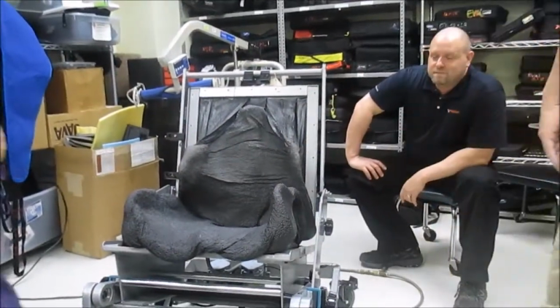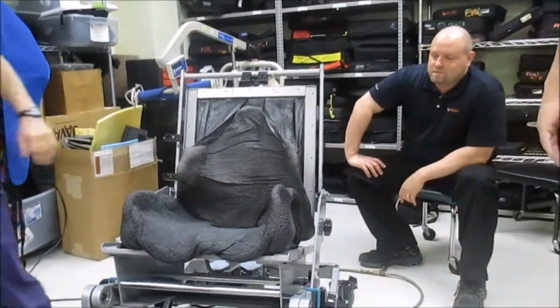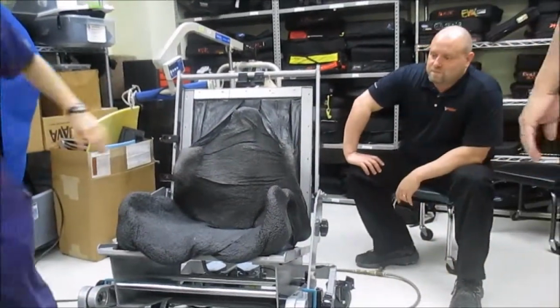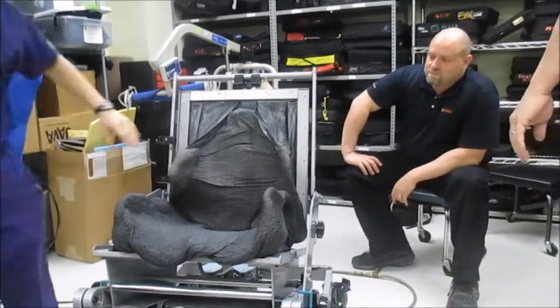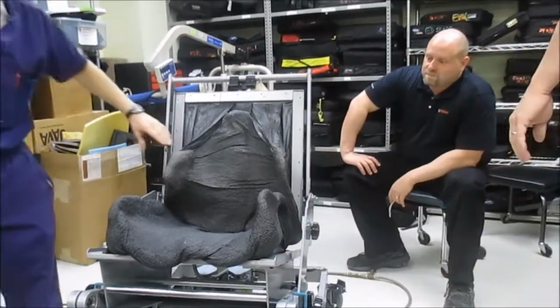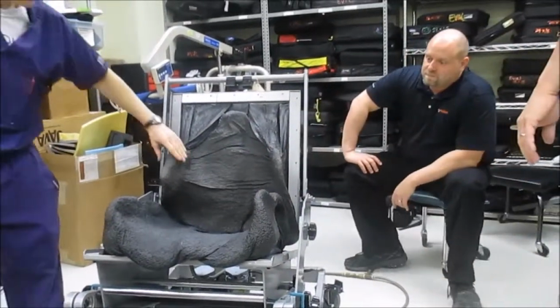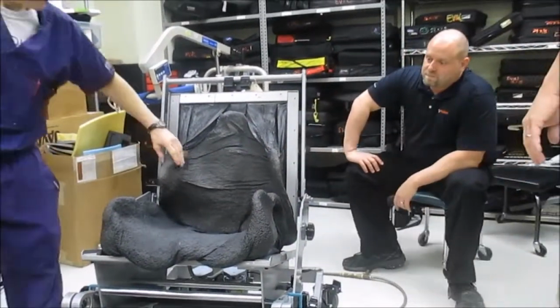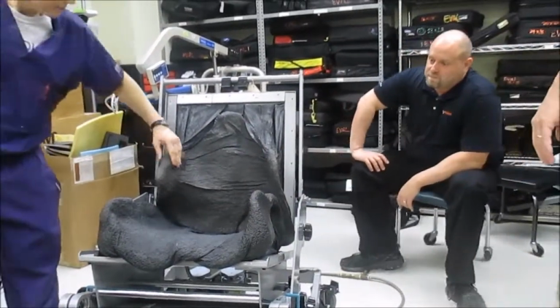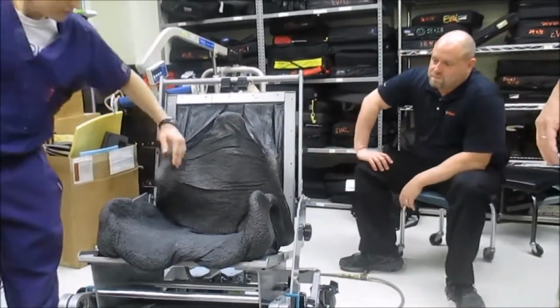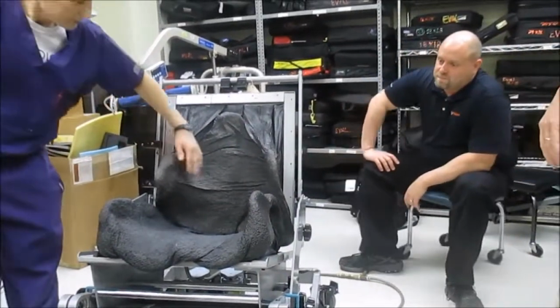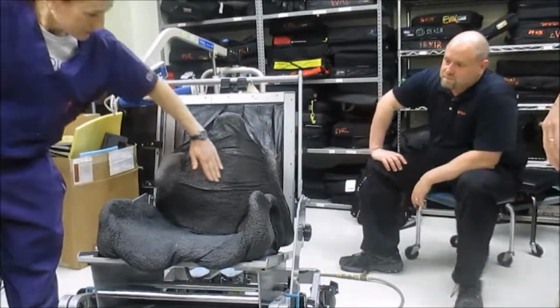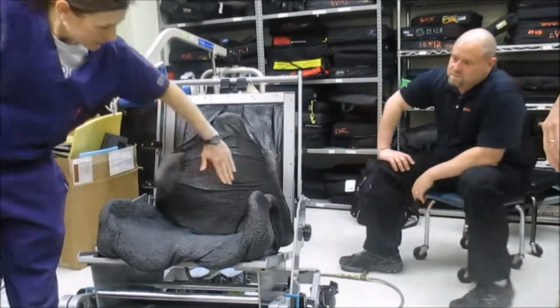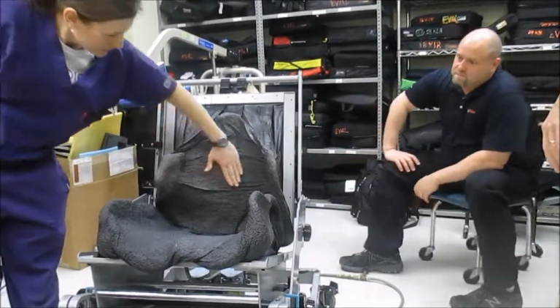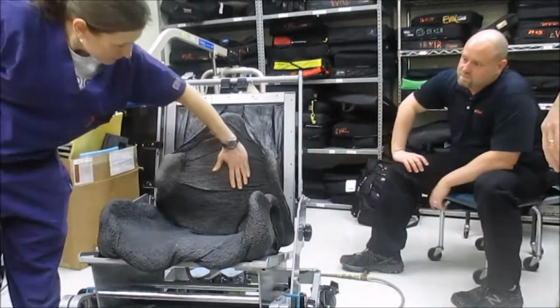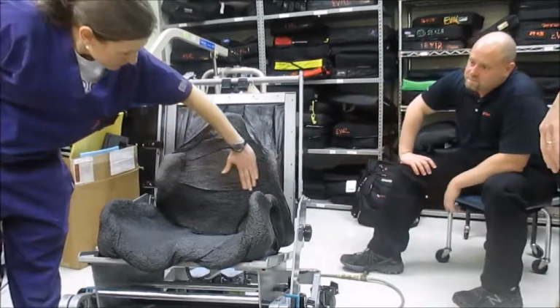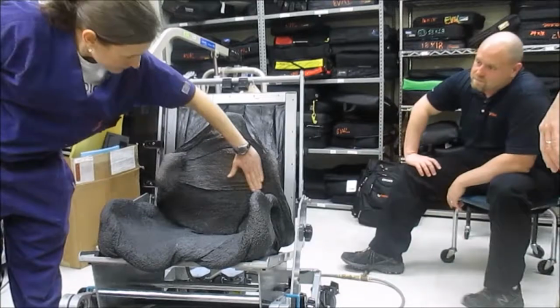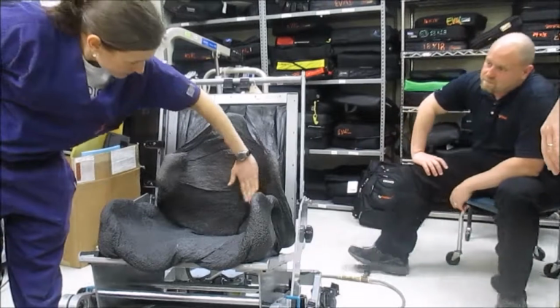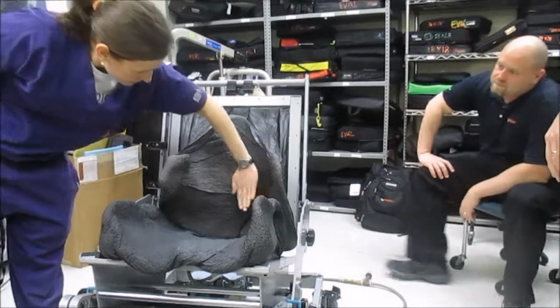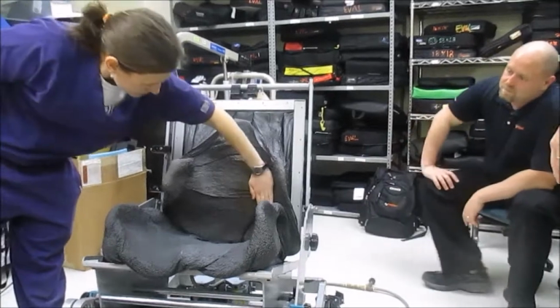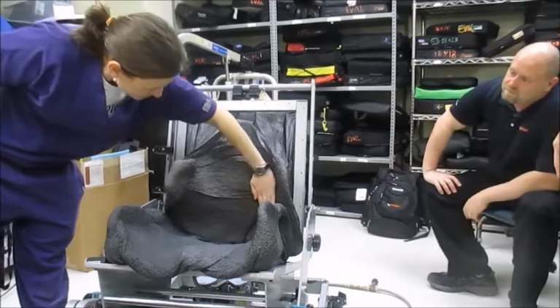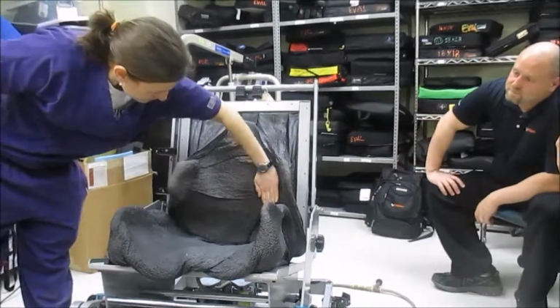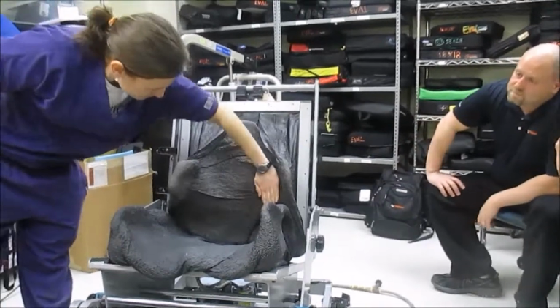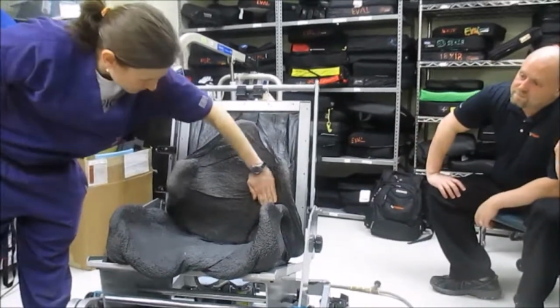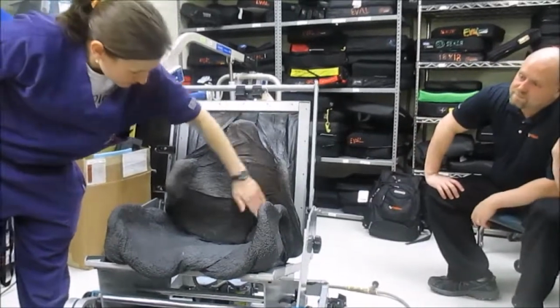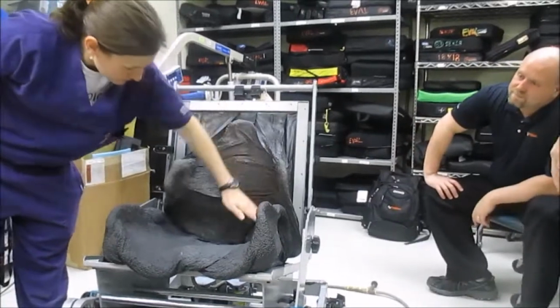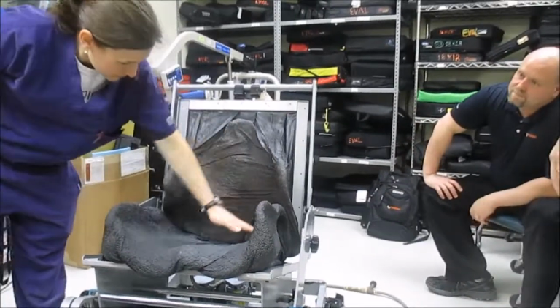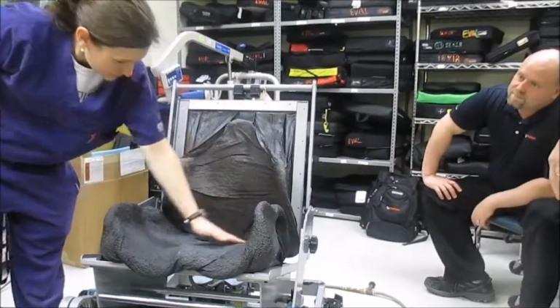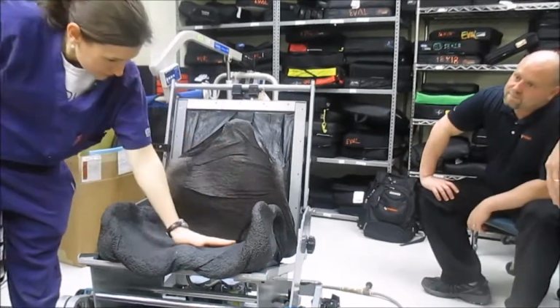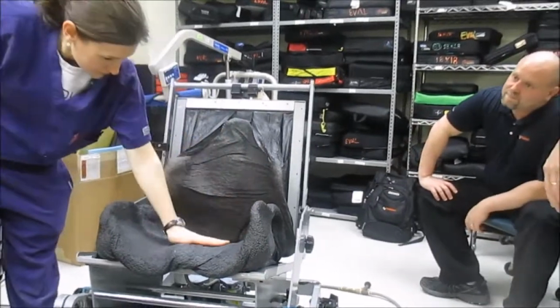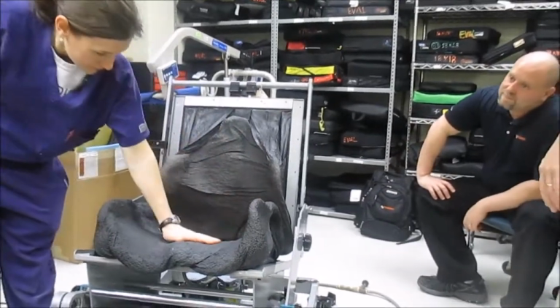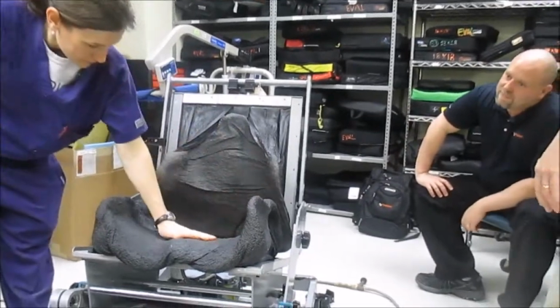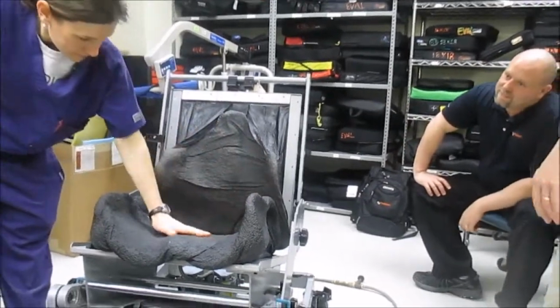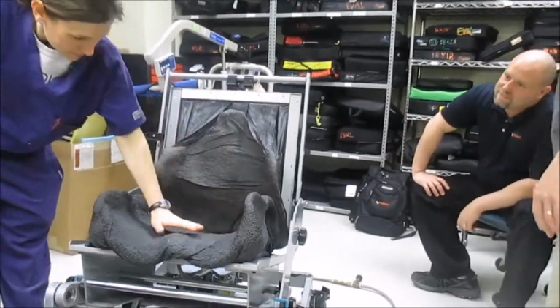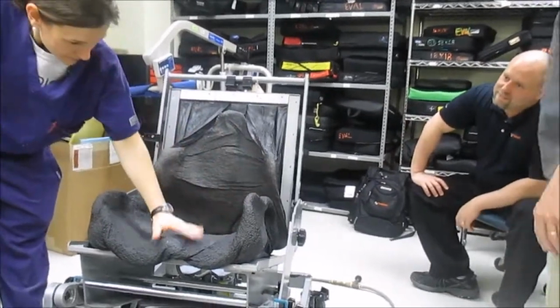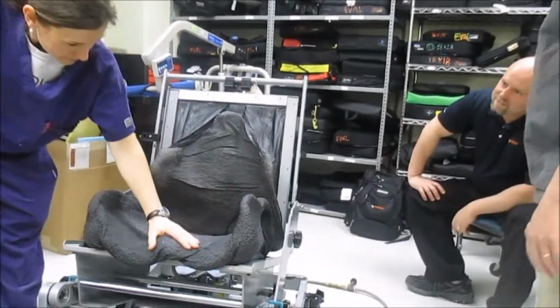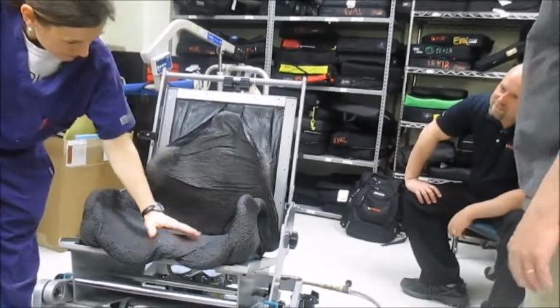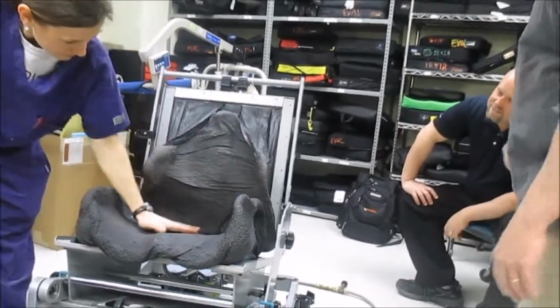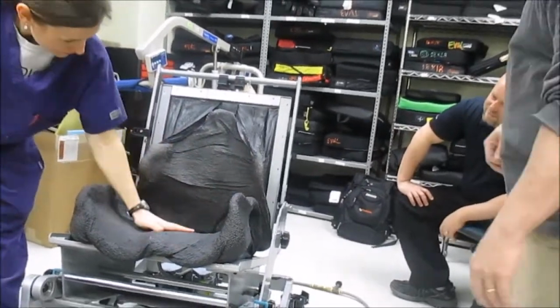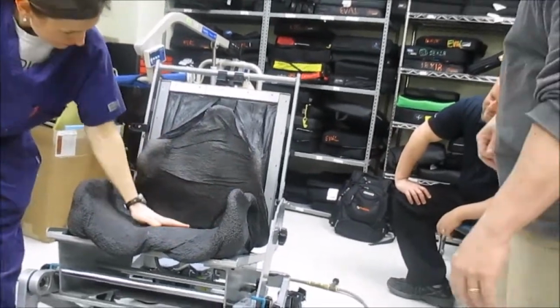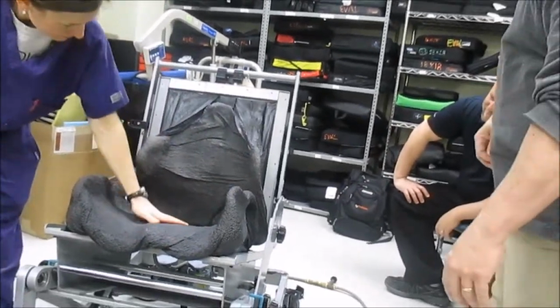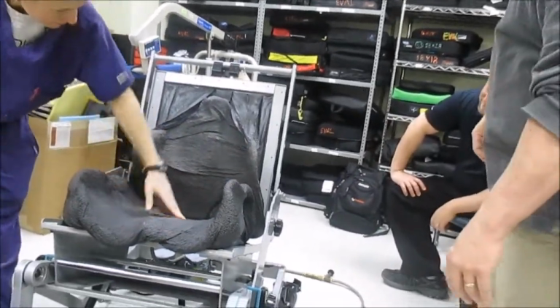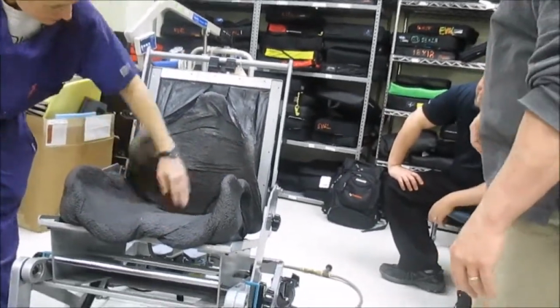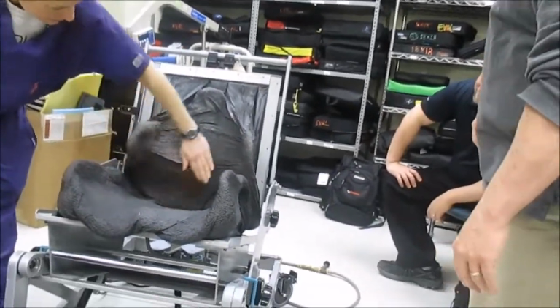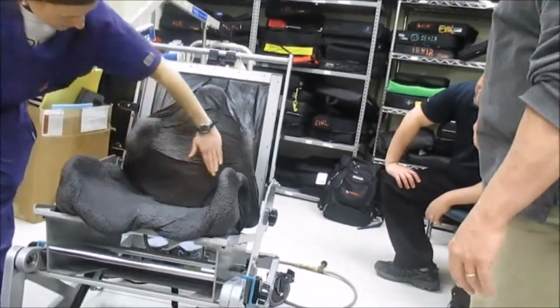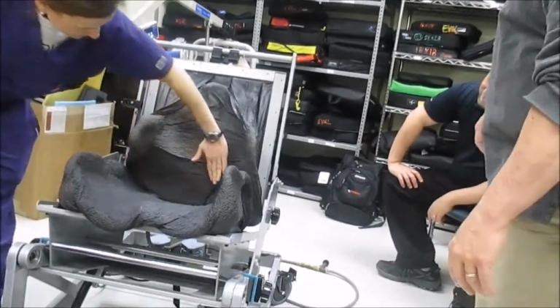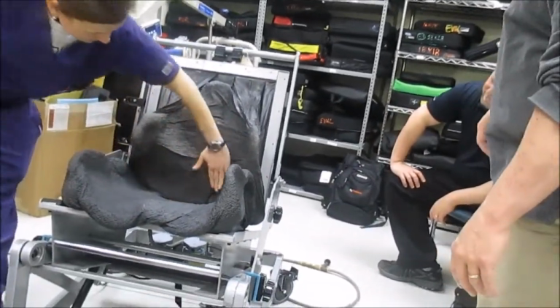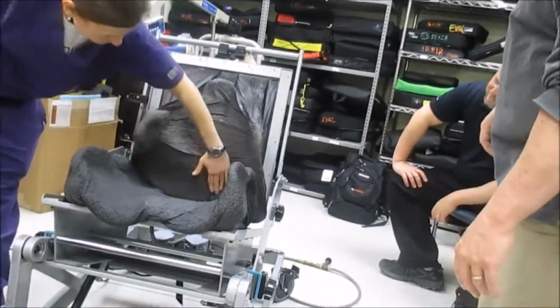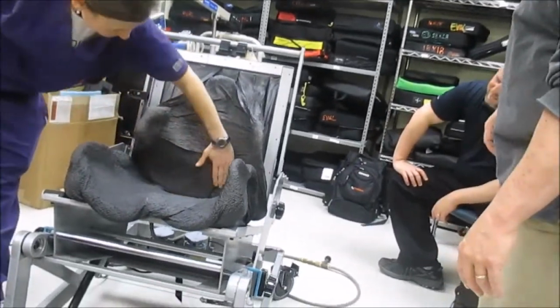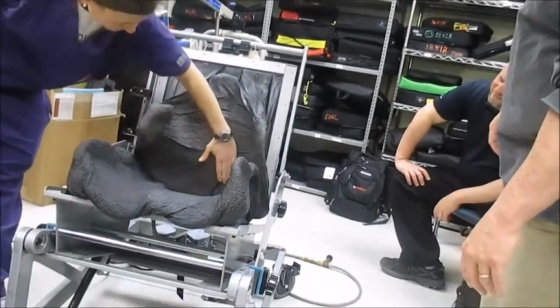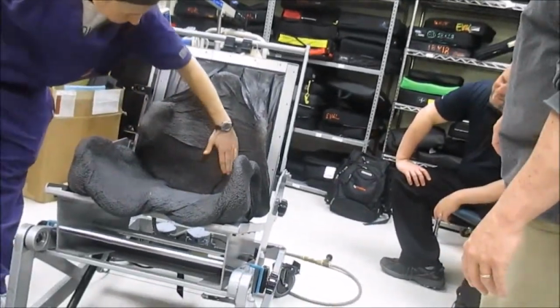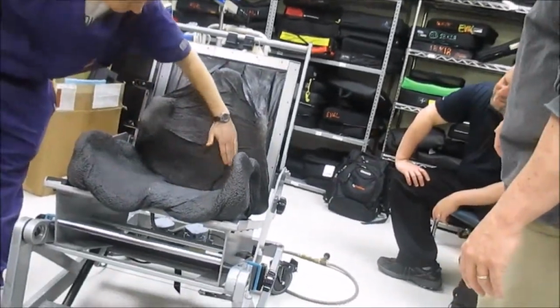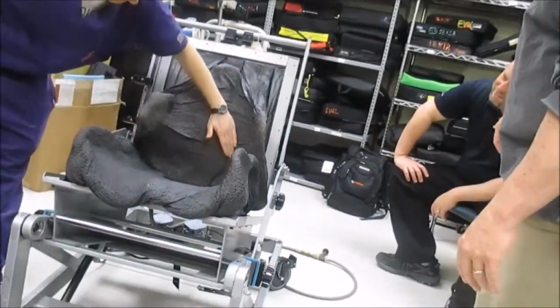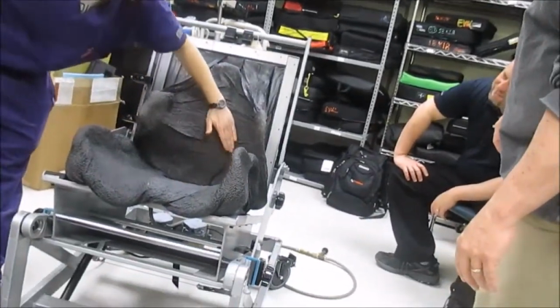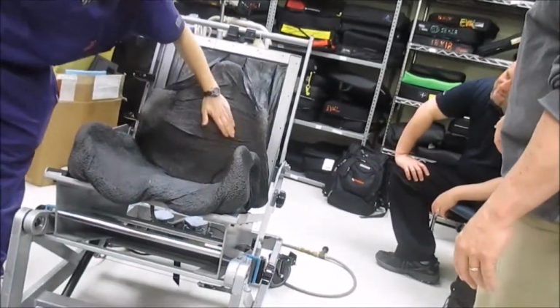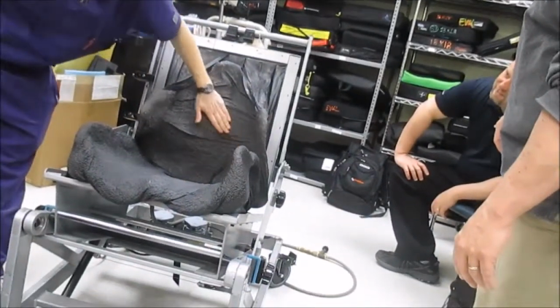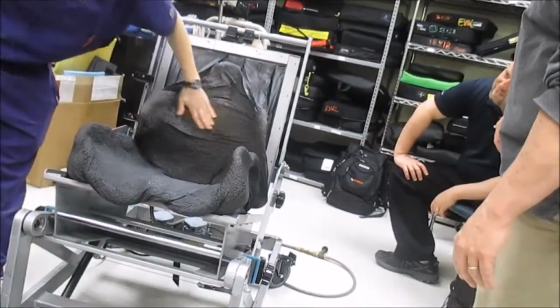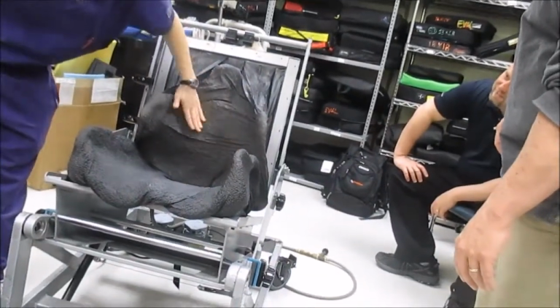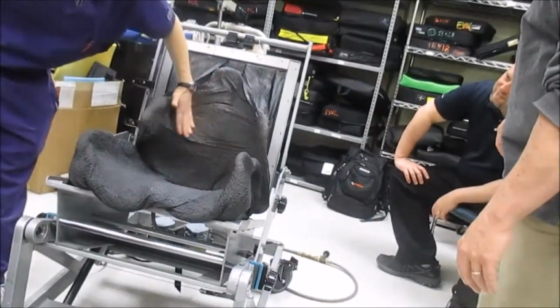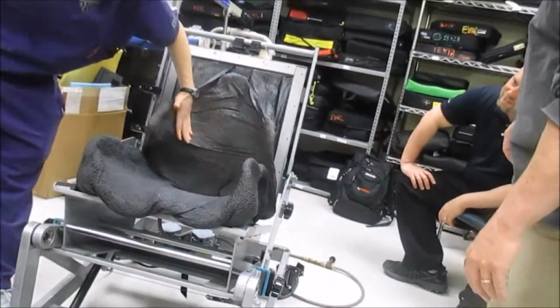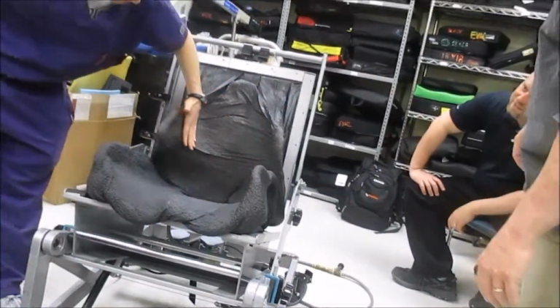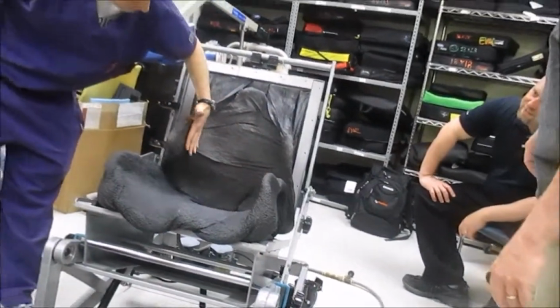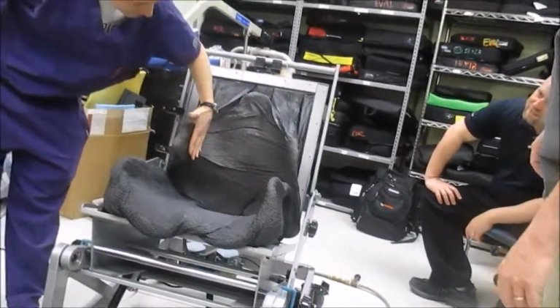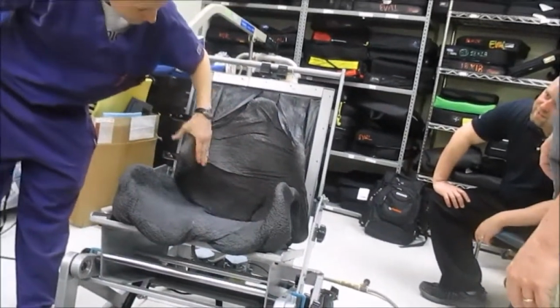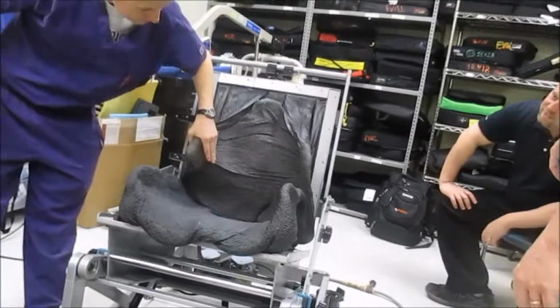There we go — you can get the mold frame. Weird-shaped body. That's the molding of my body.